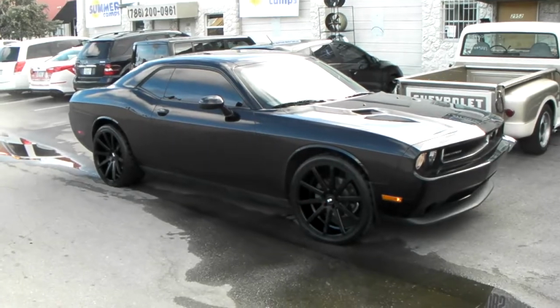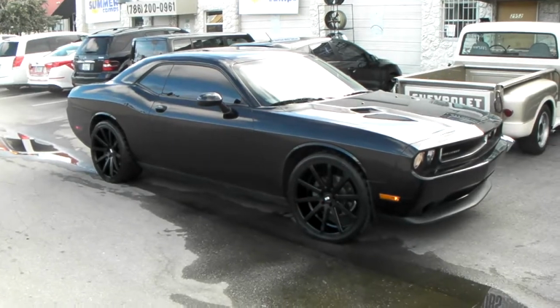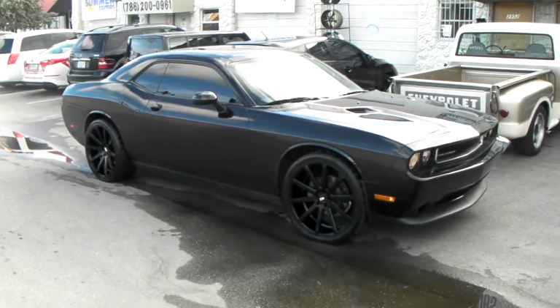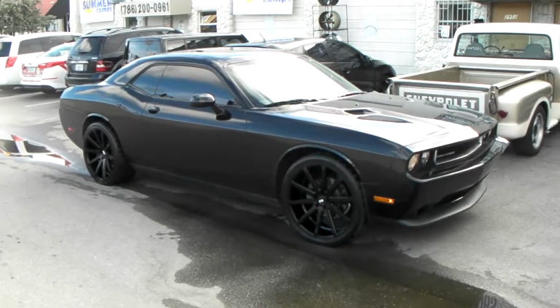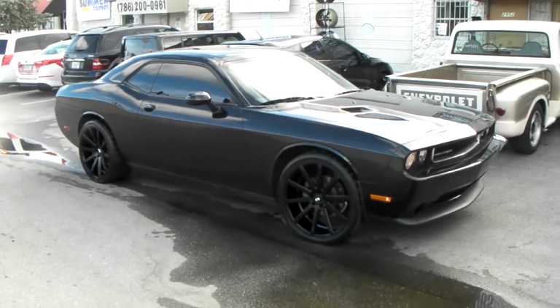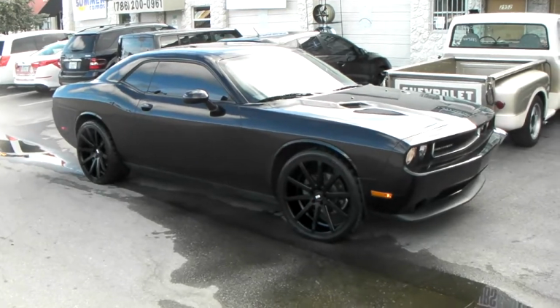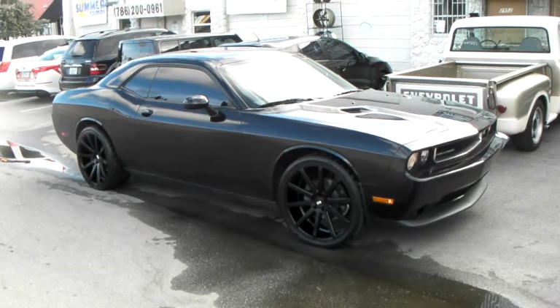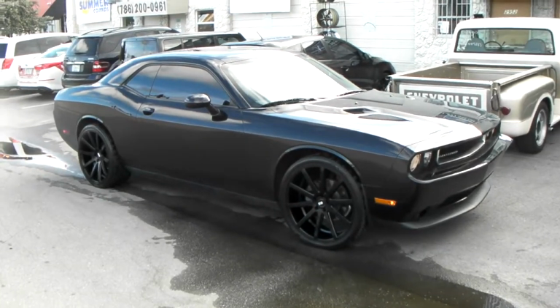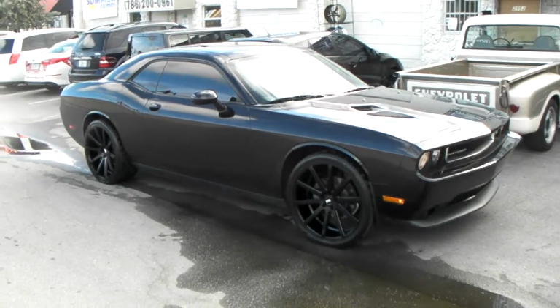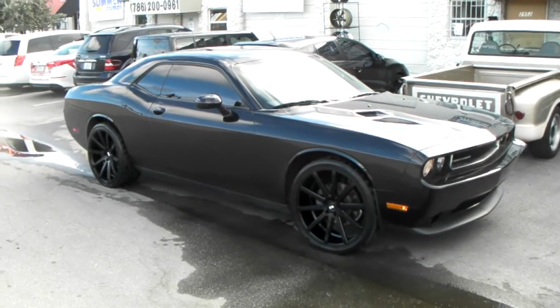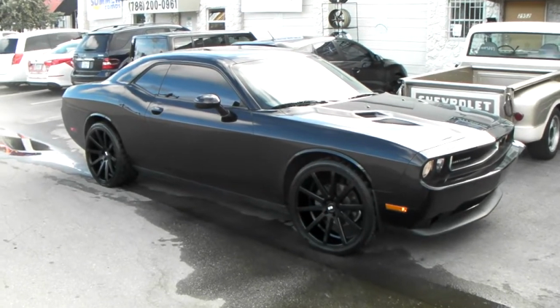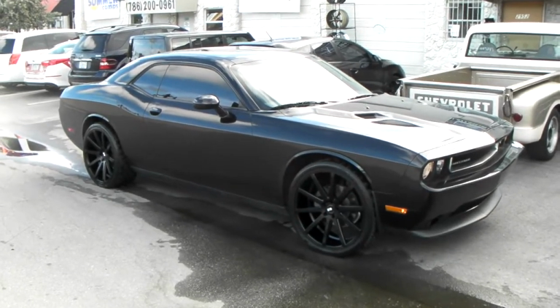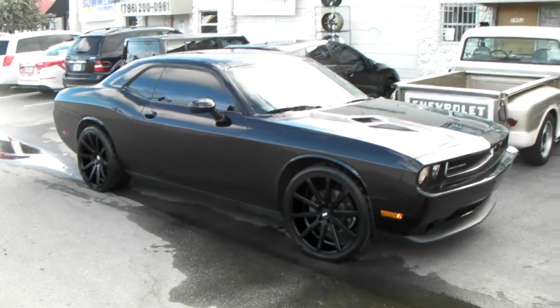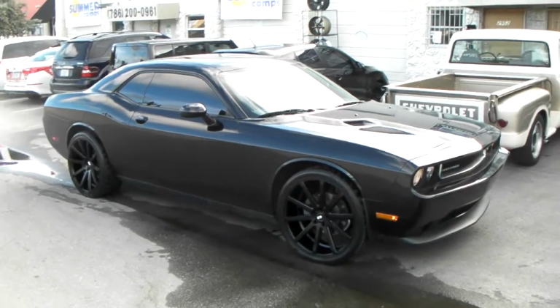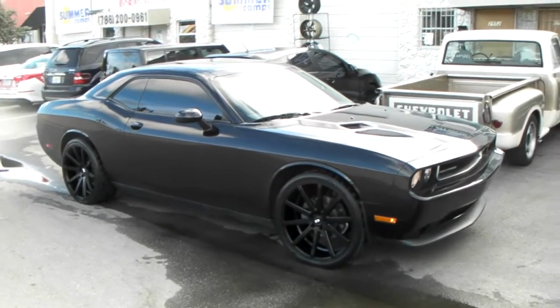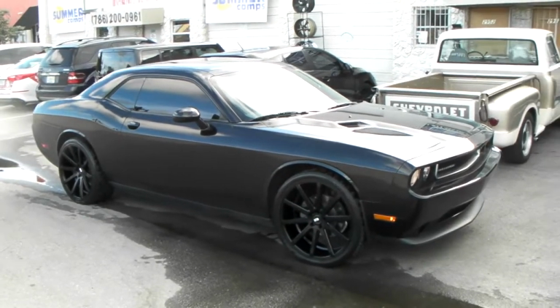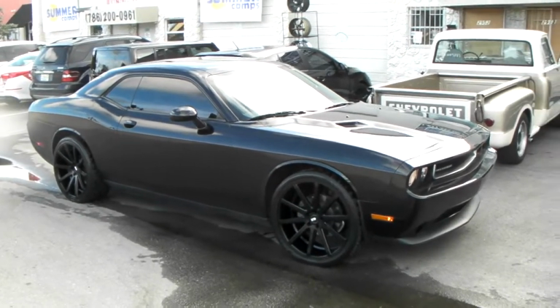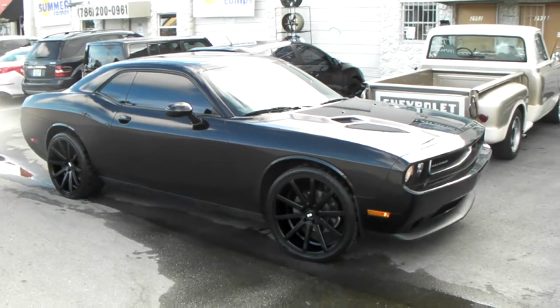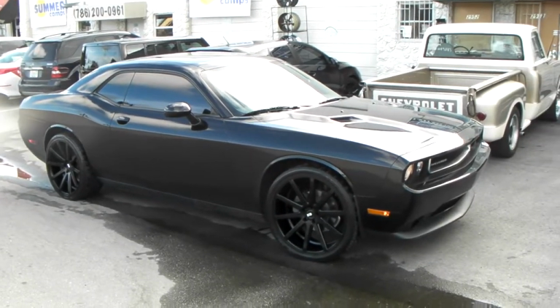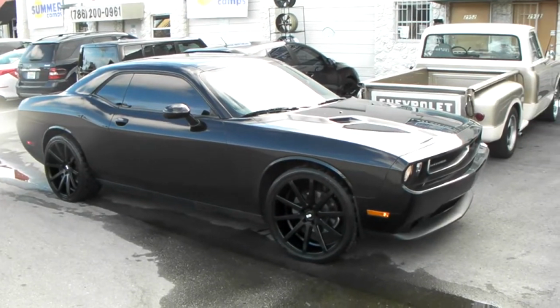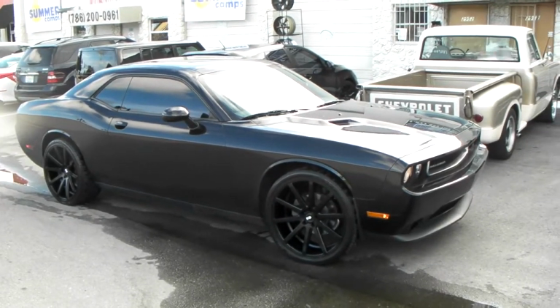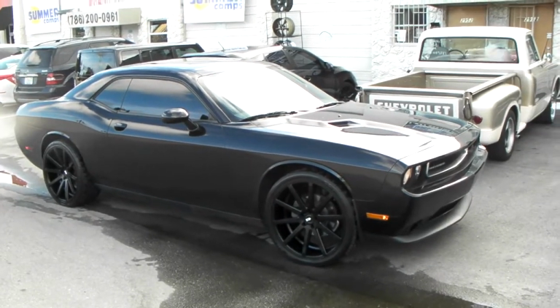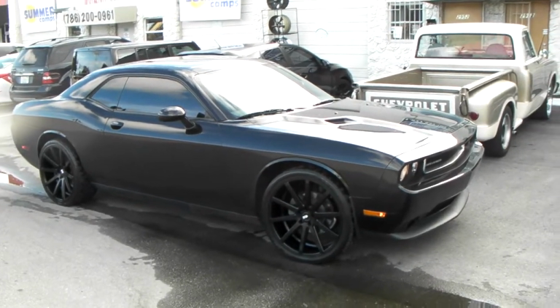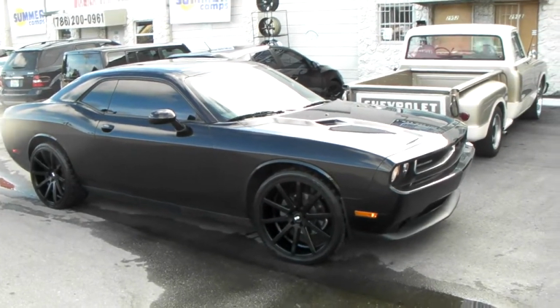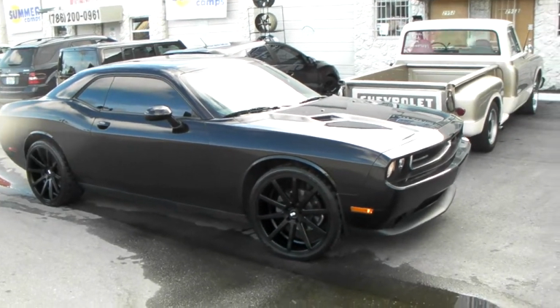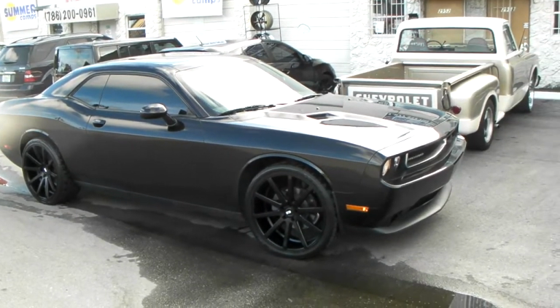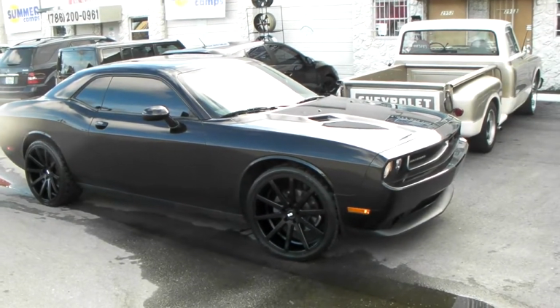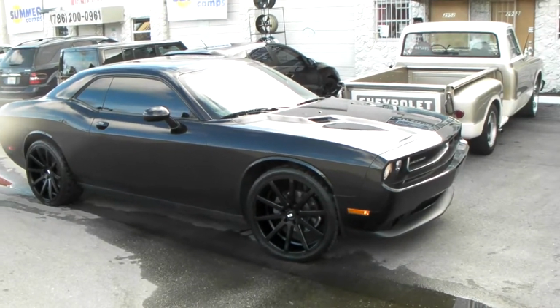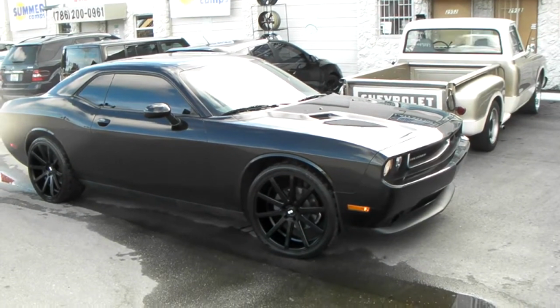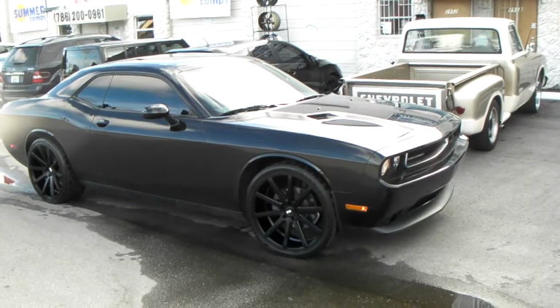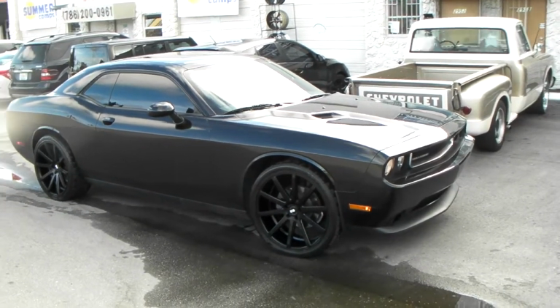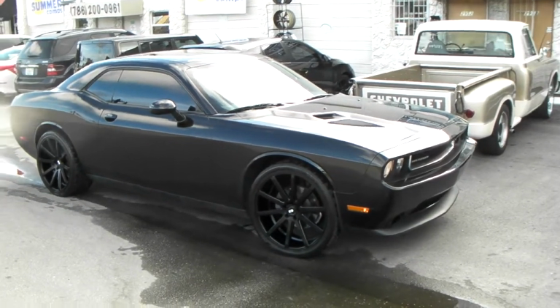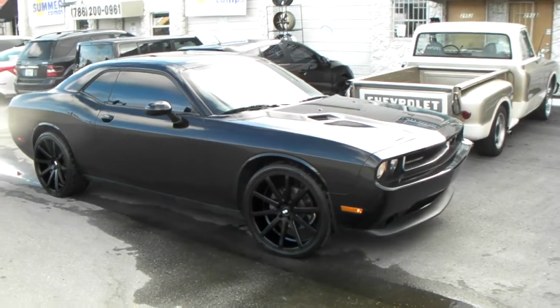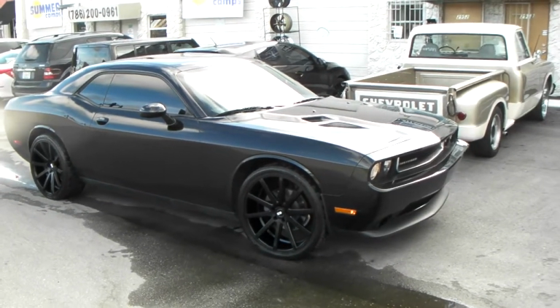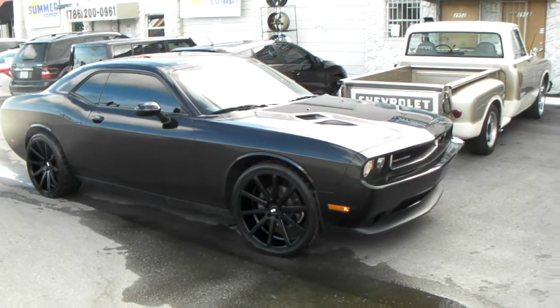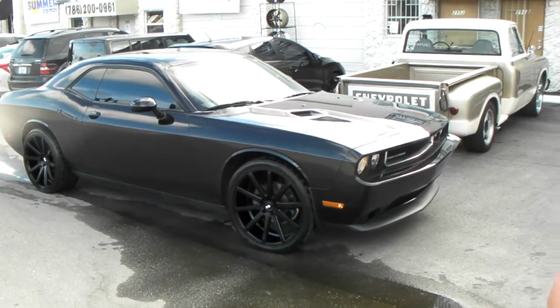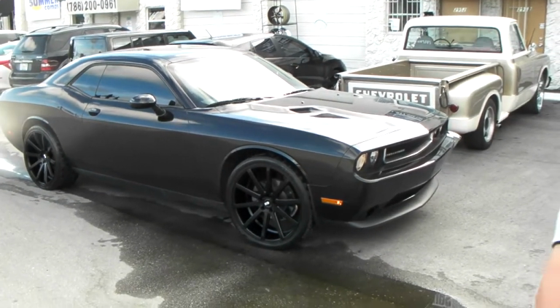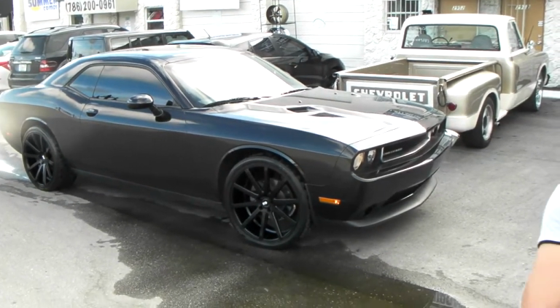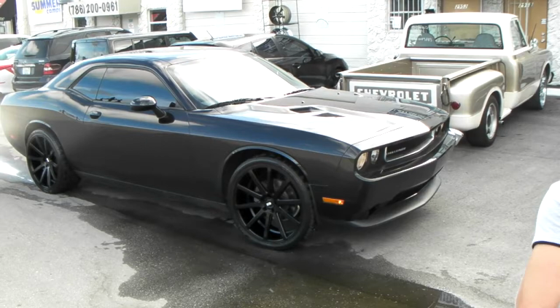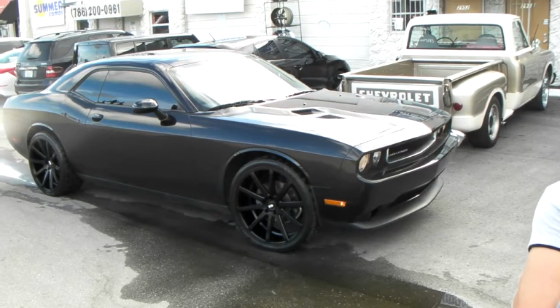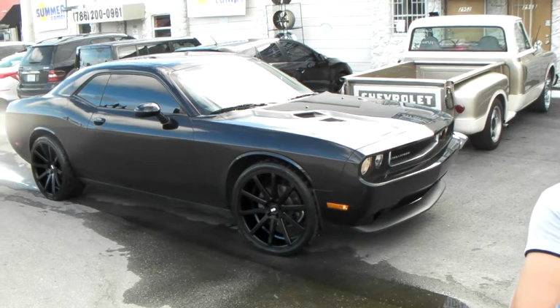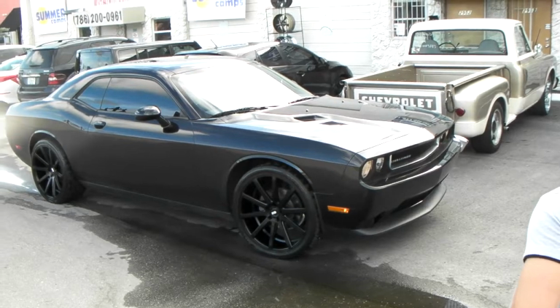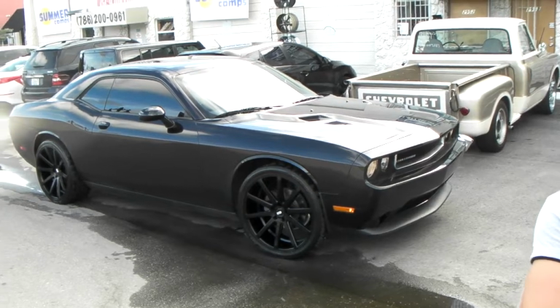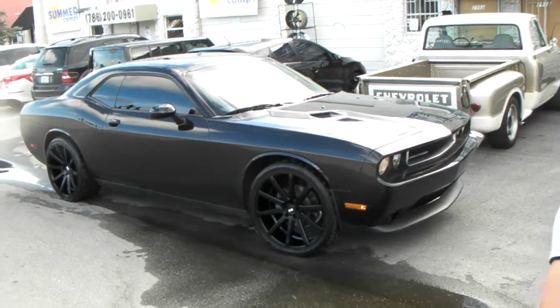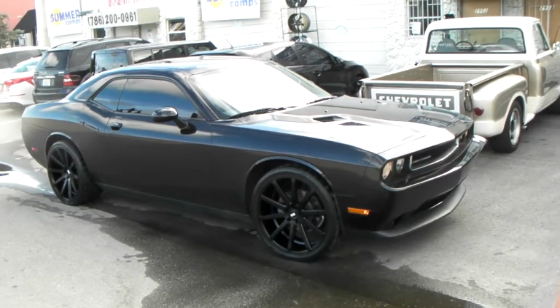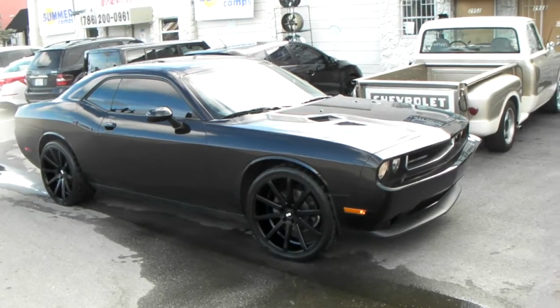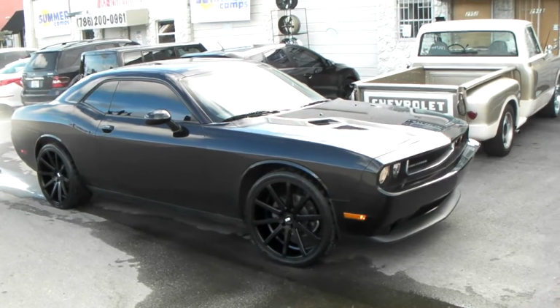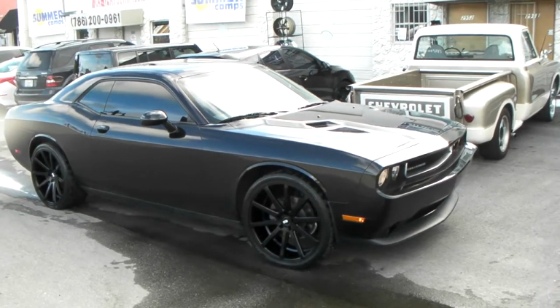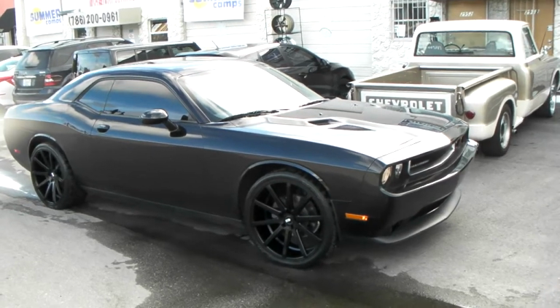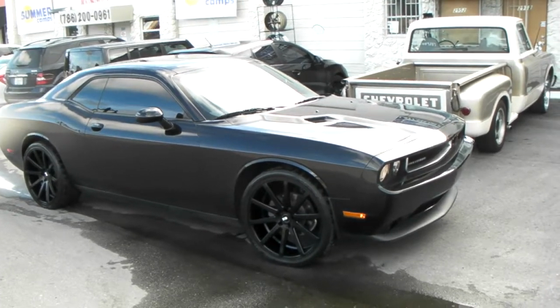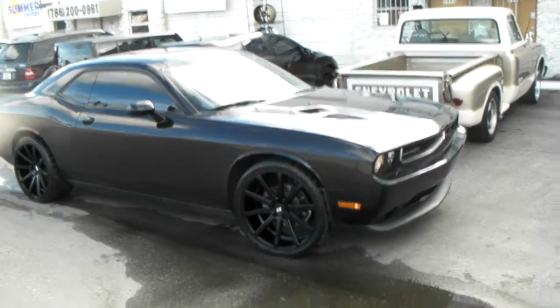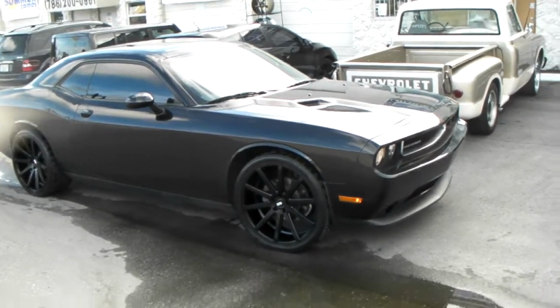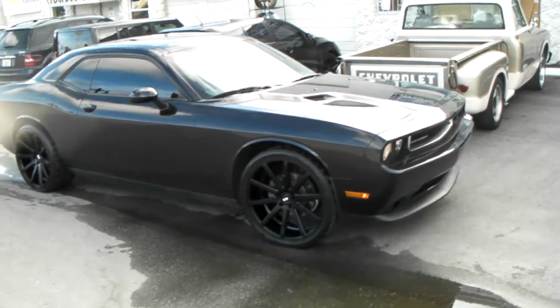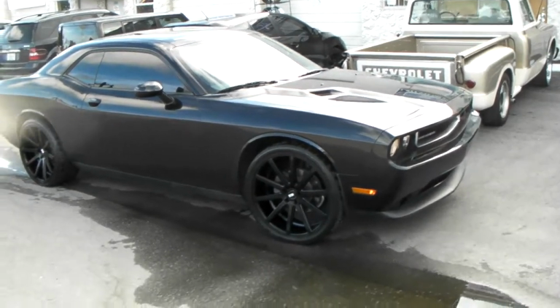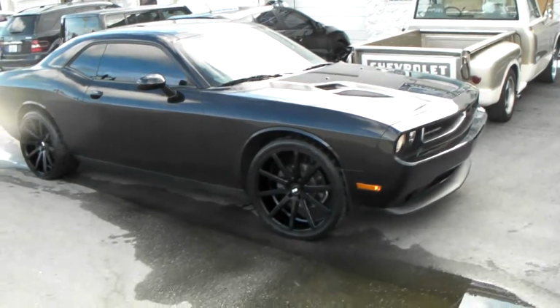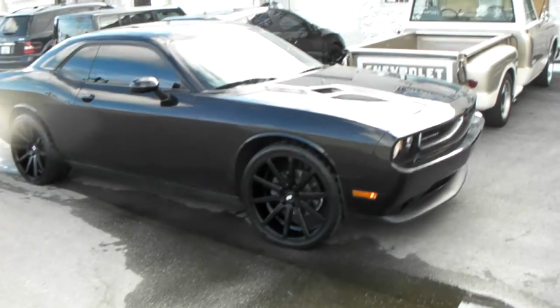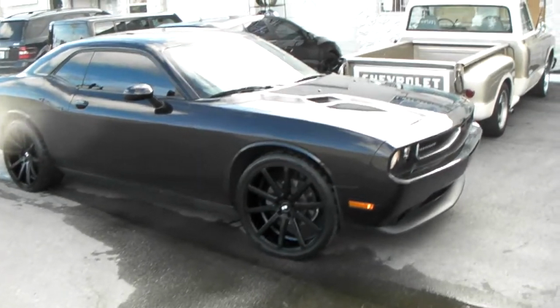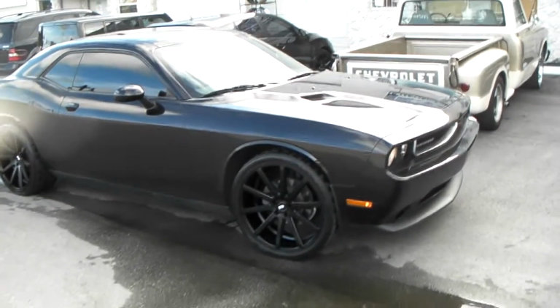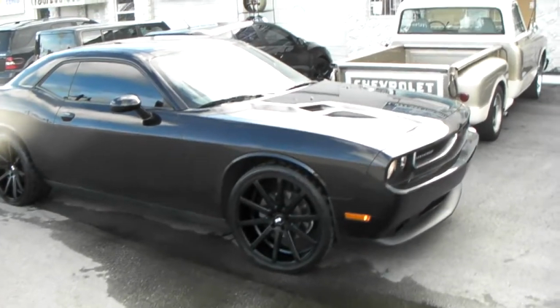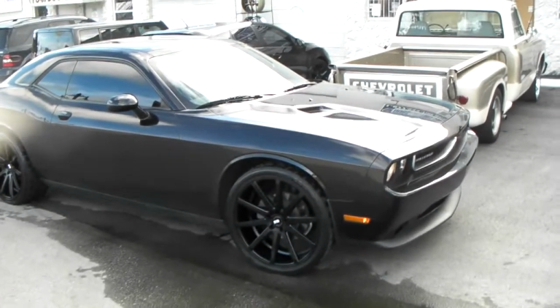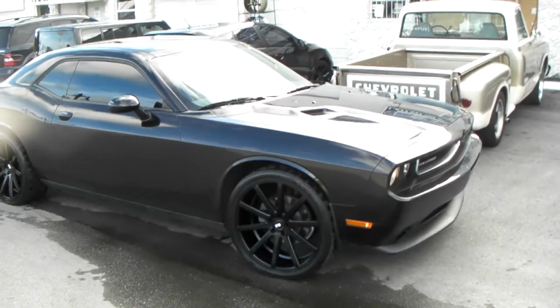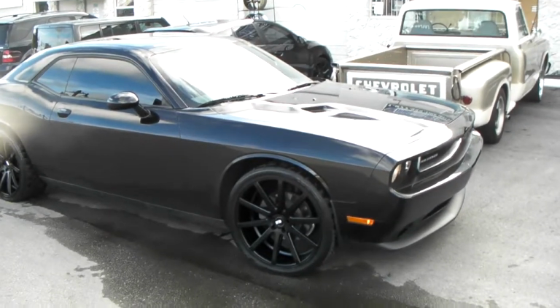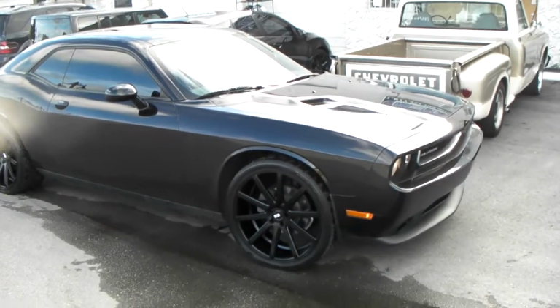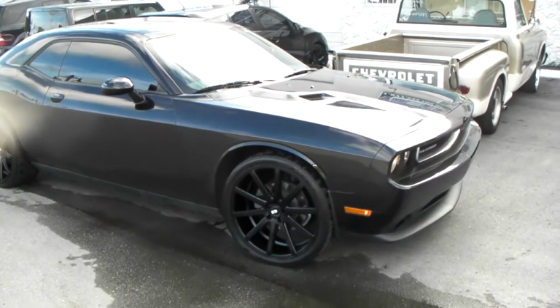This is your boy KB from Dozen Tires TV at DozenTires.com. Tires, what's more shipped to your door? Right now we're looking at the 2011 Dodge Challenger.